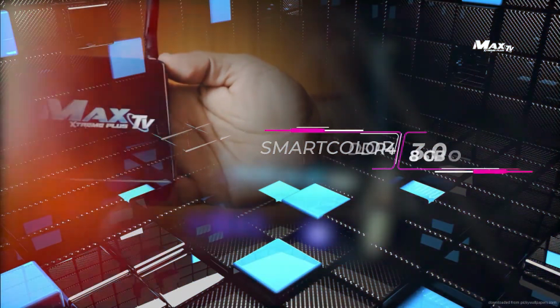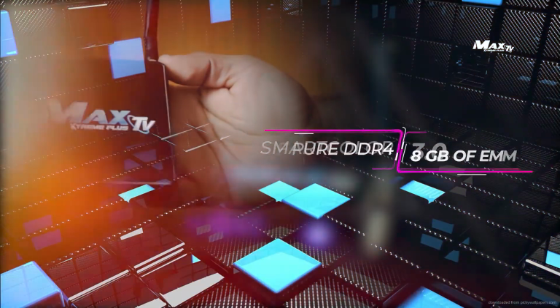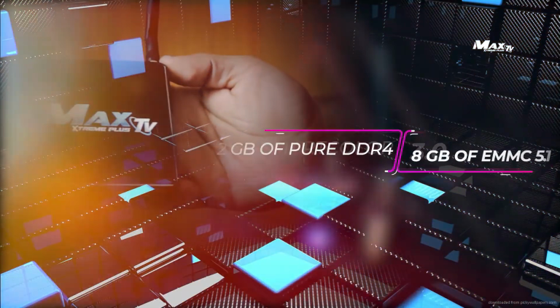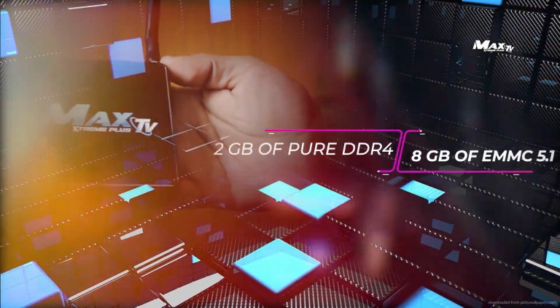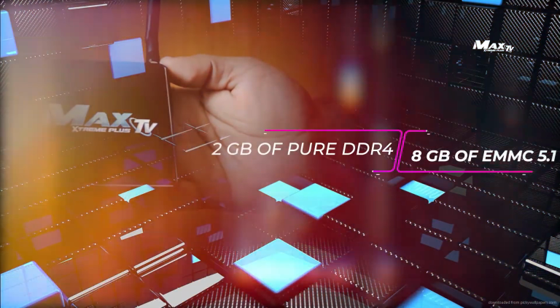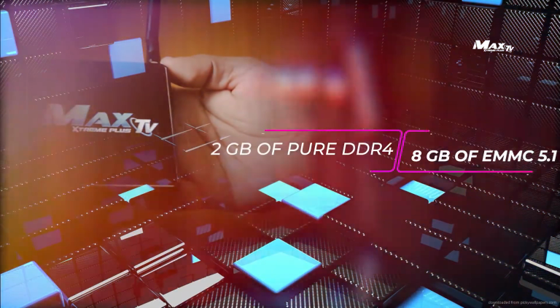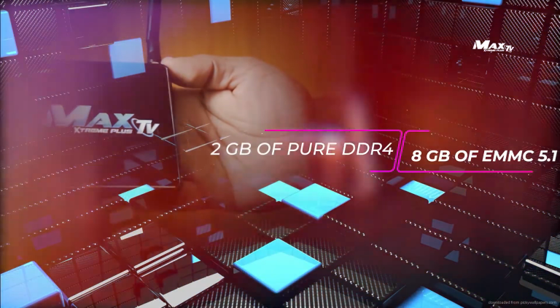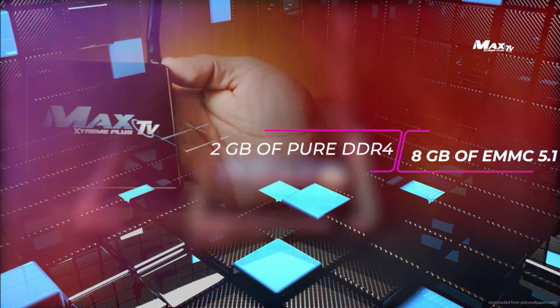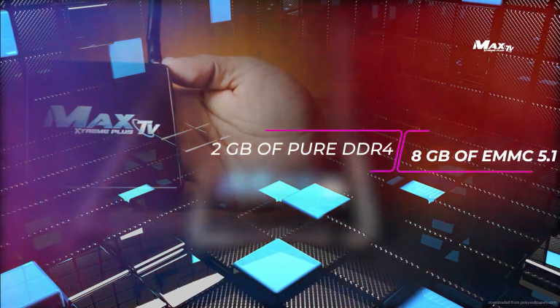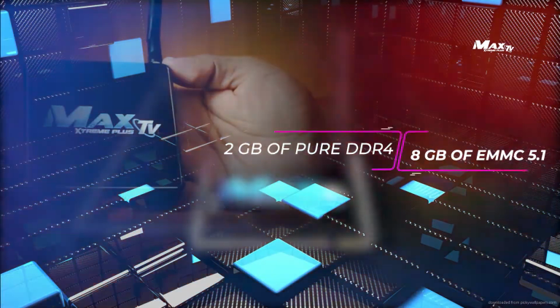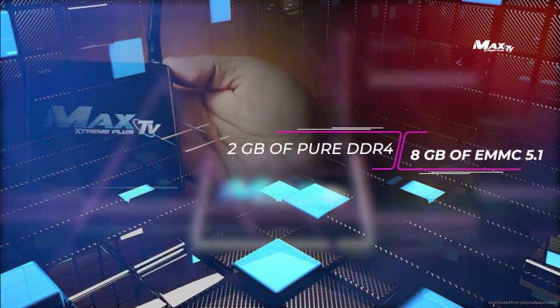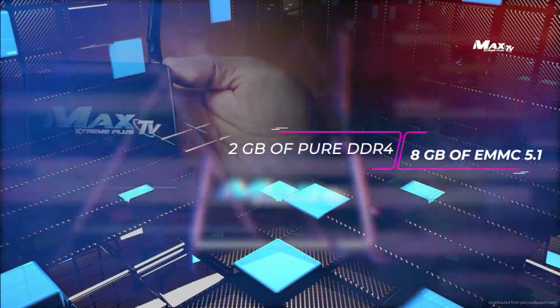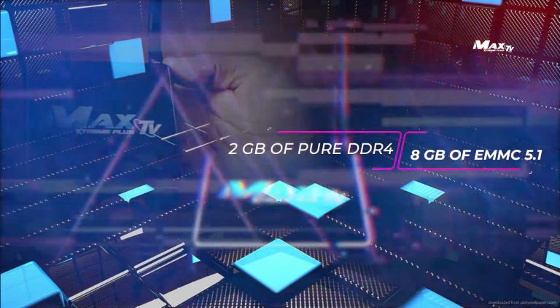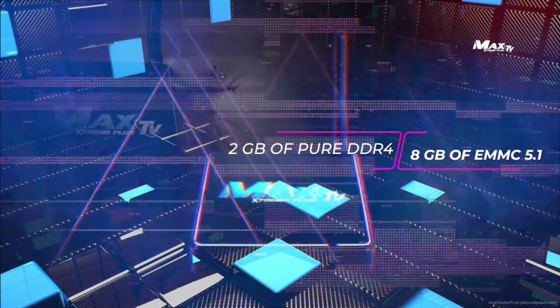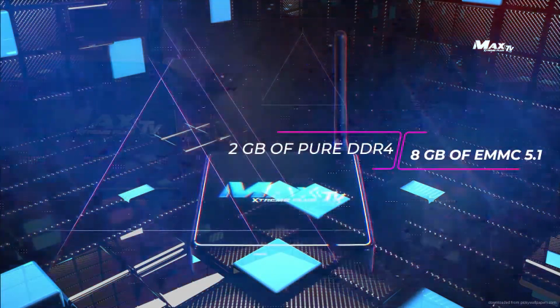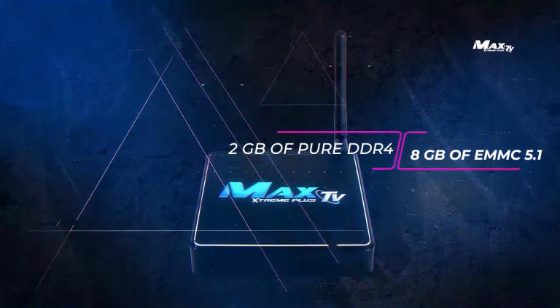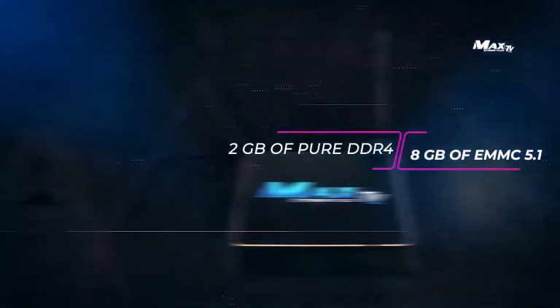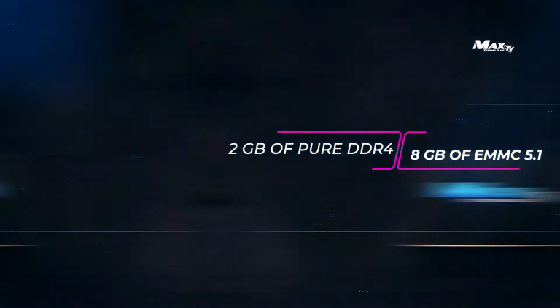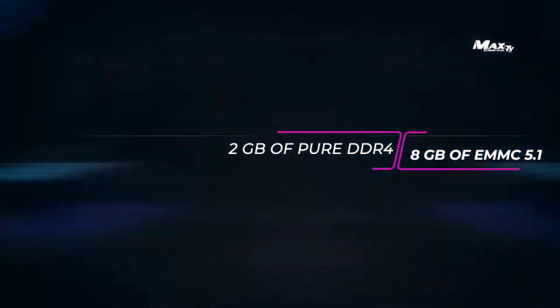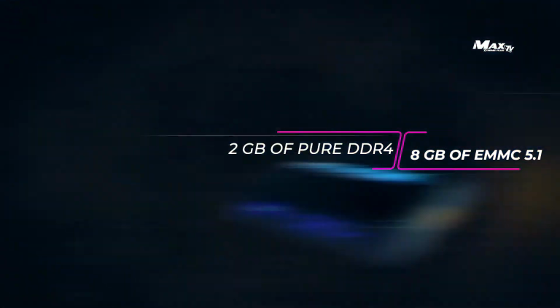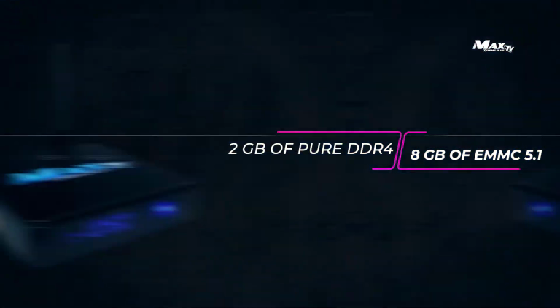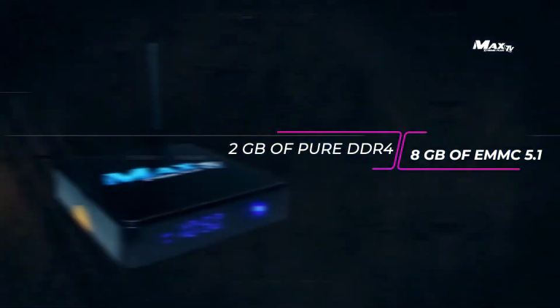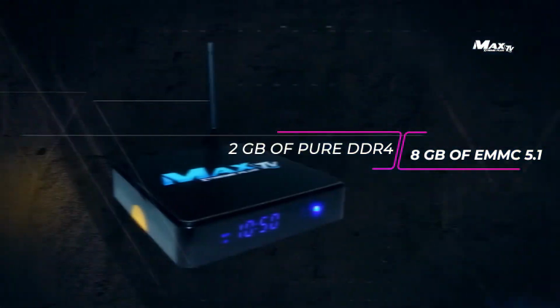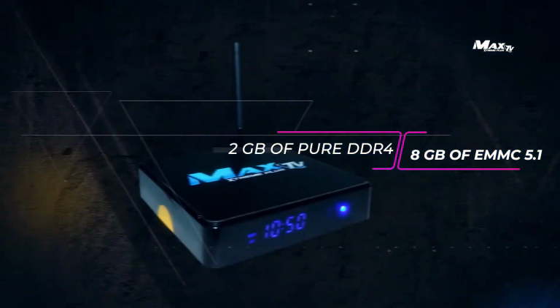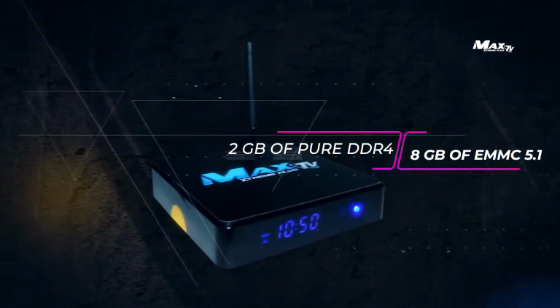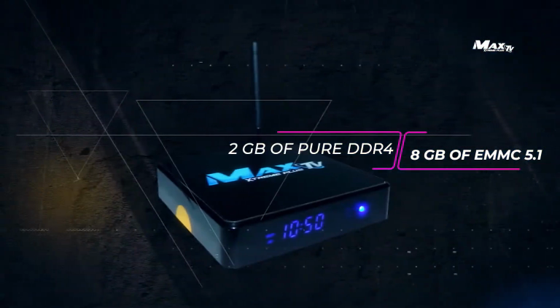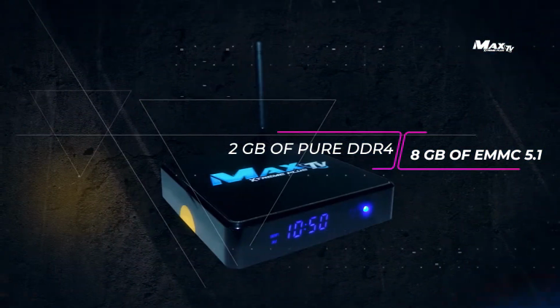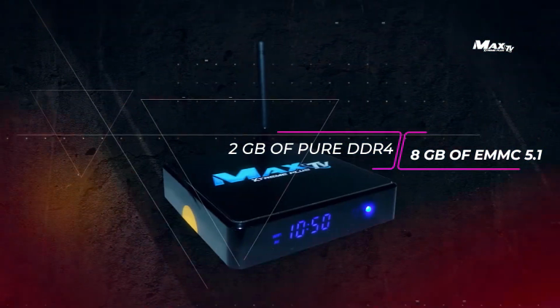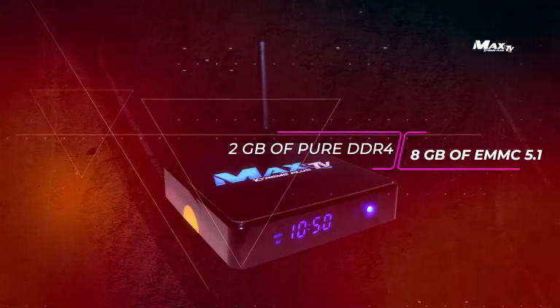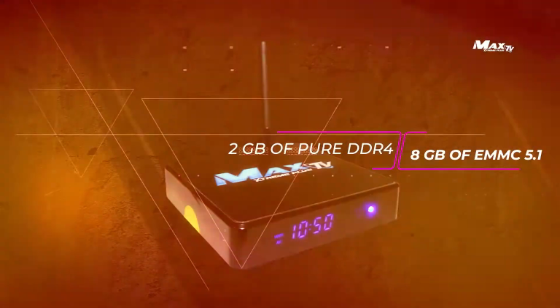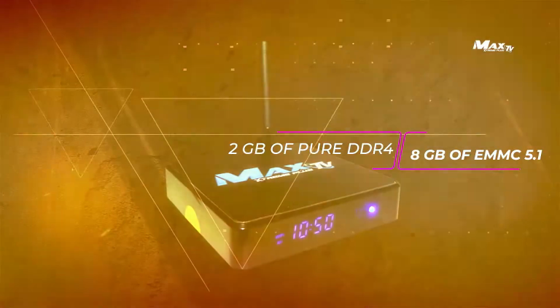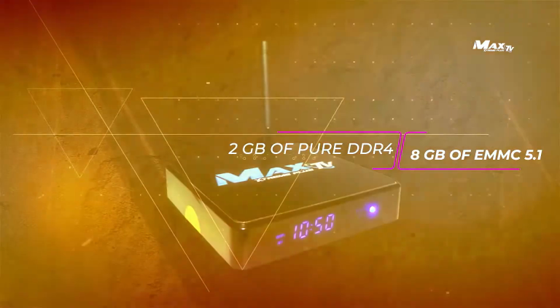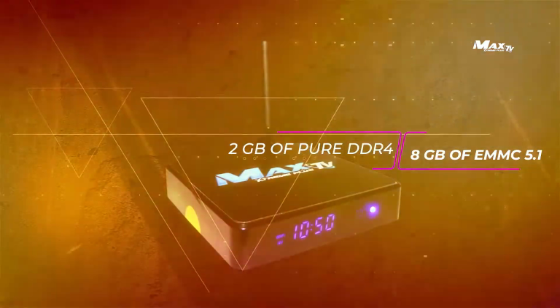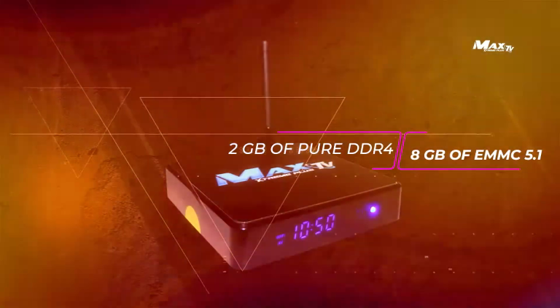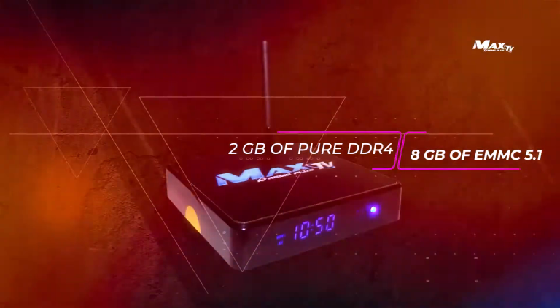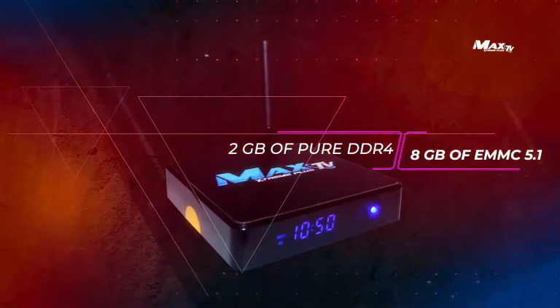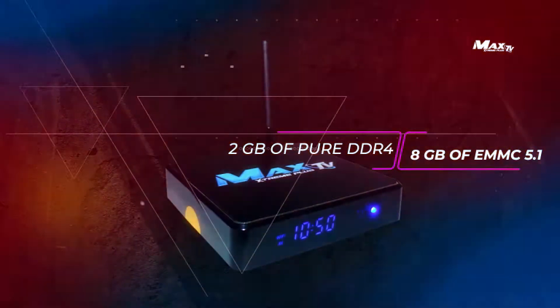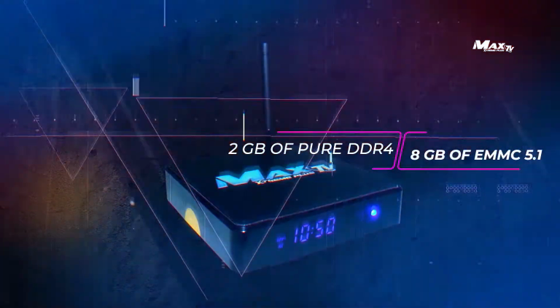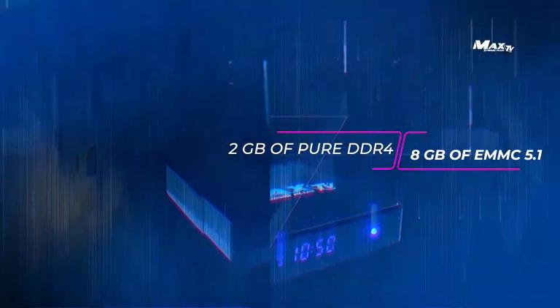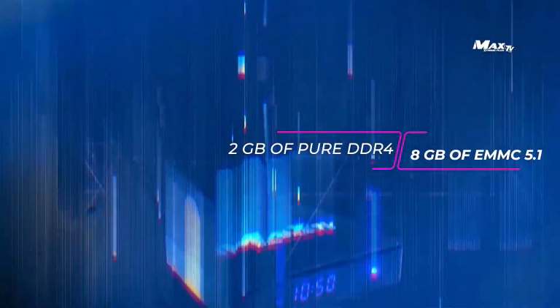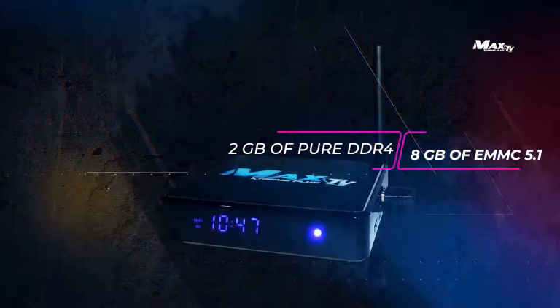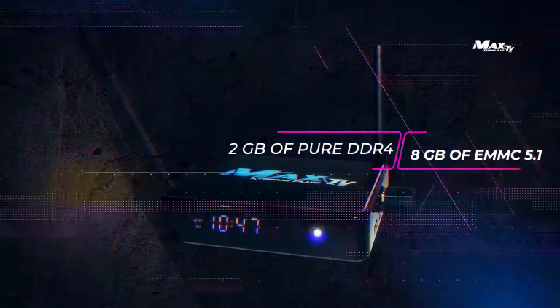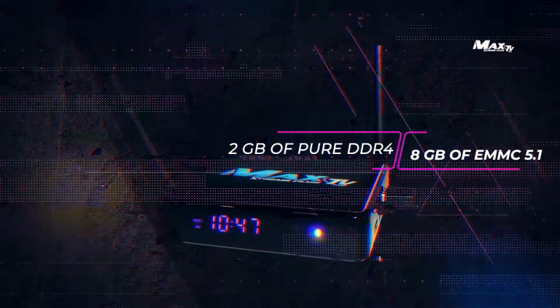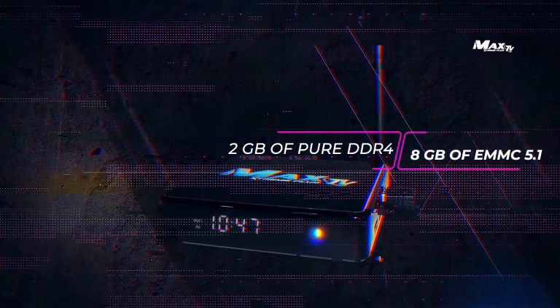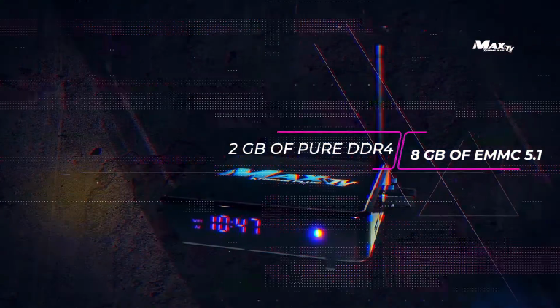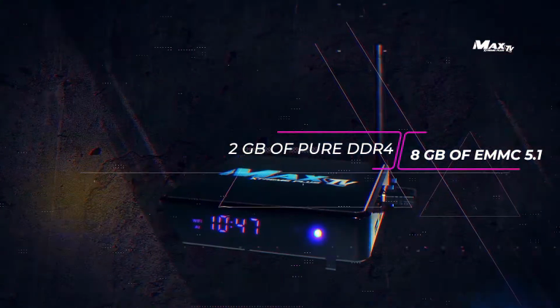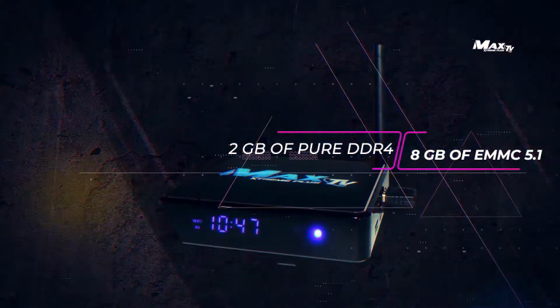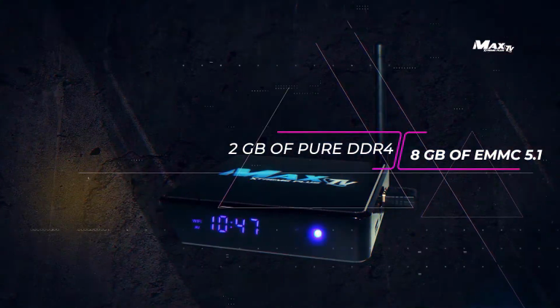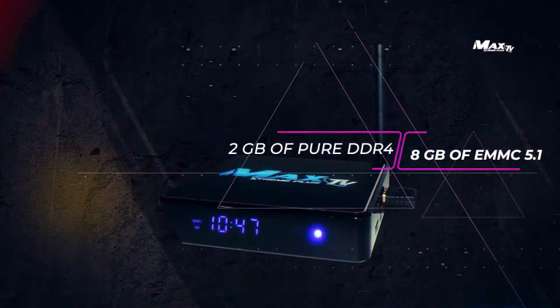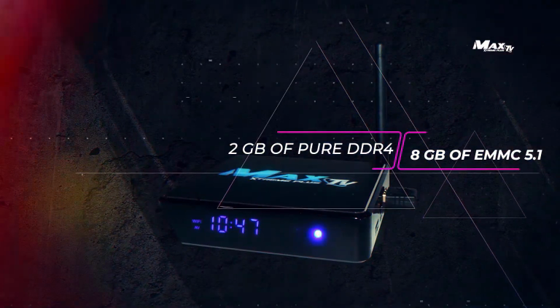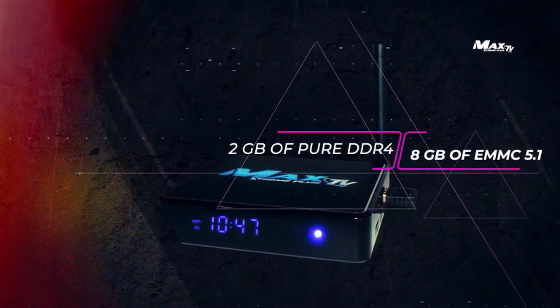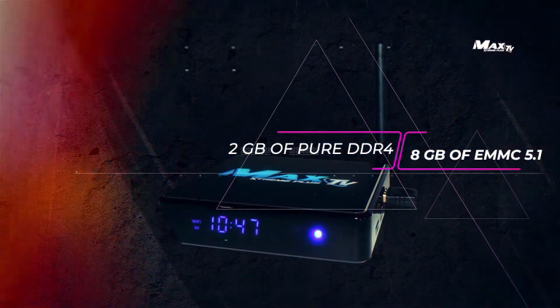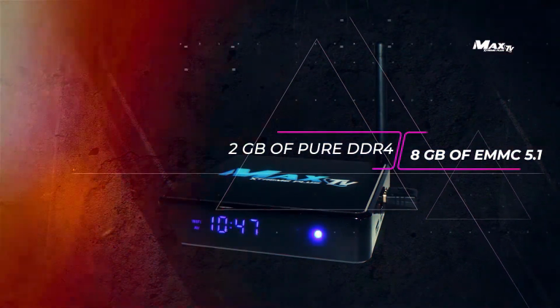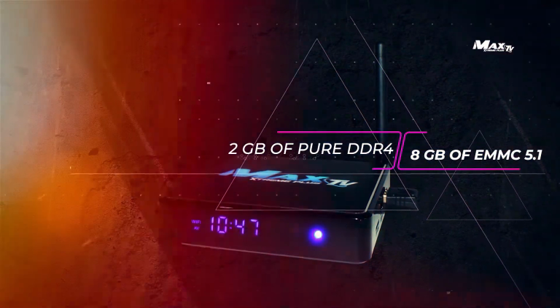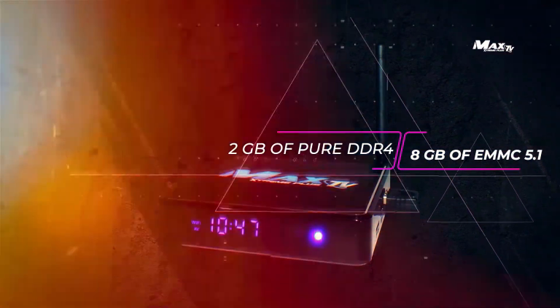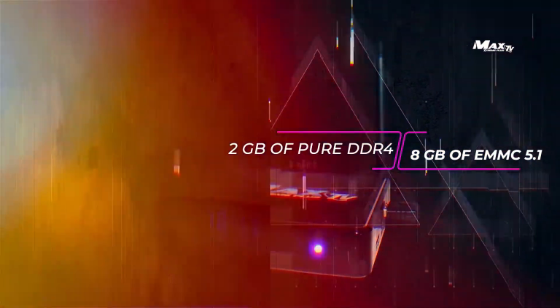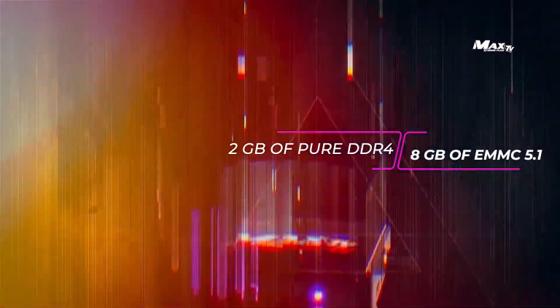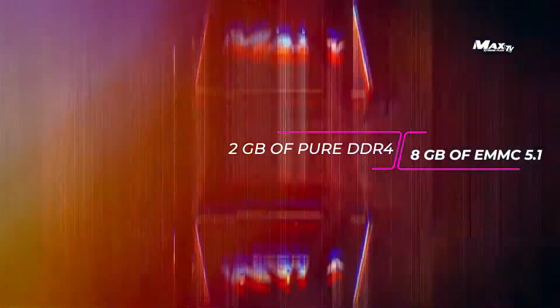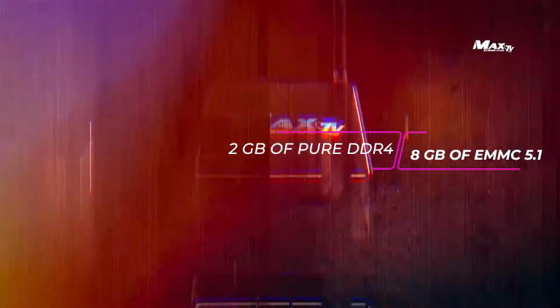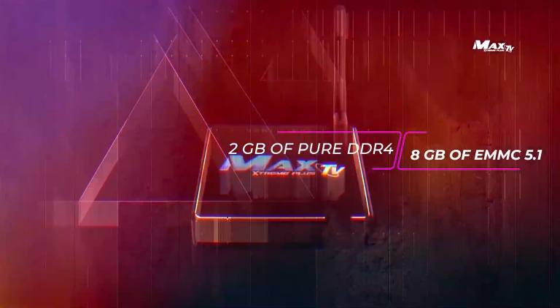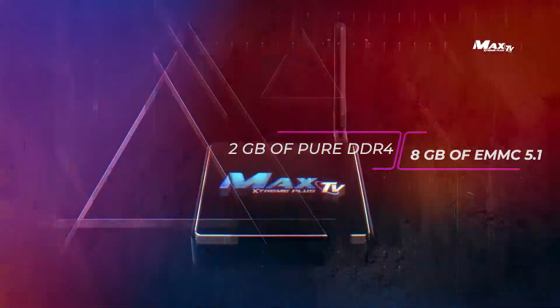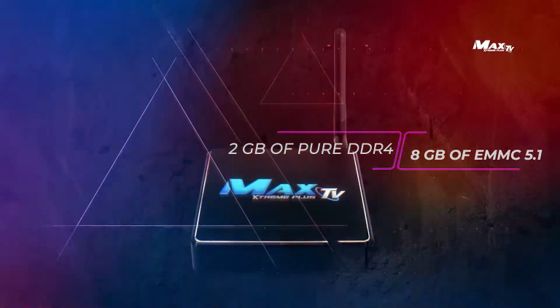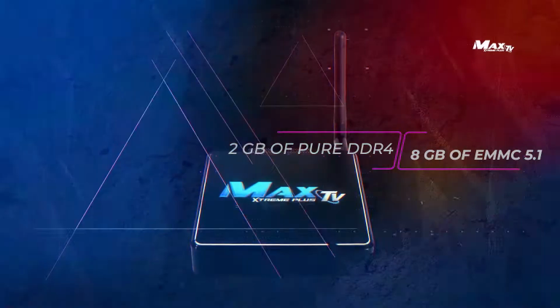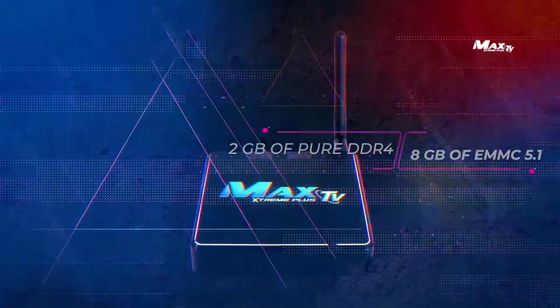Memory: 2GB of pure DDR4. 8GB of EMMC 5.1.